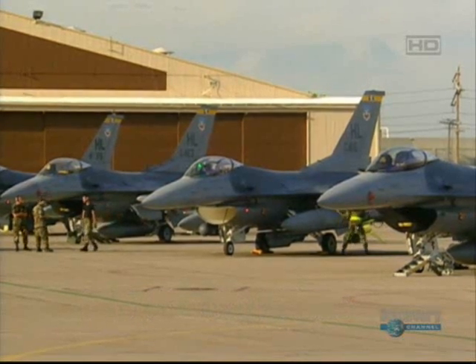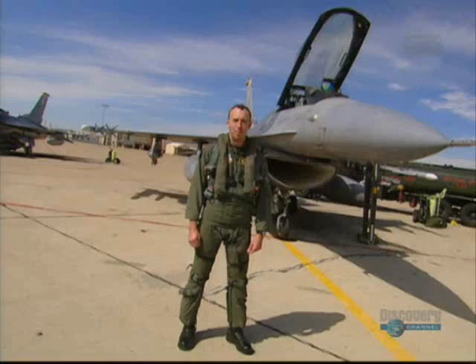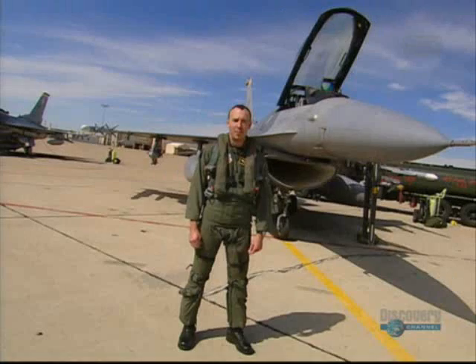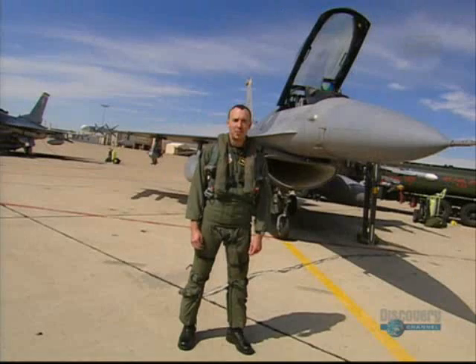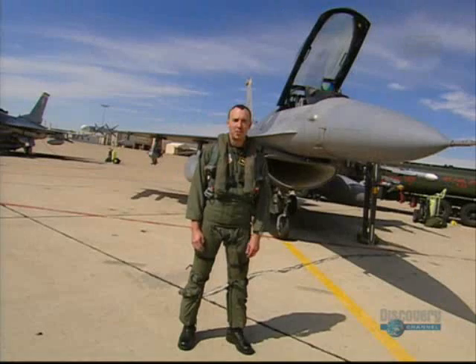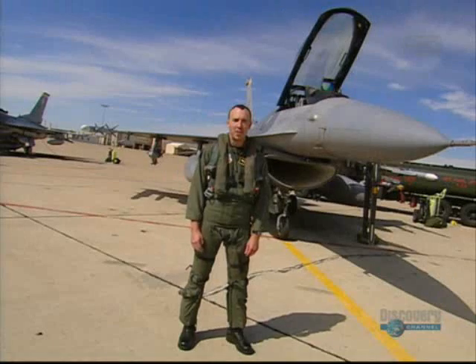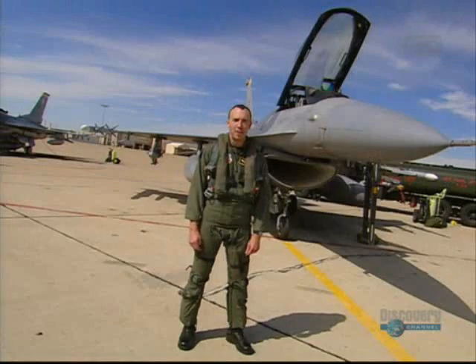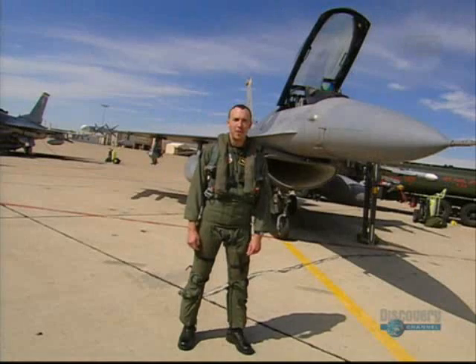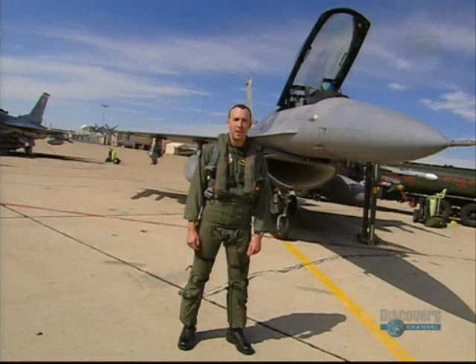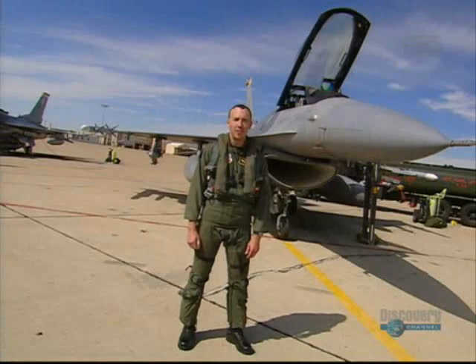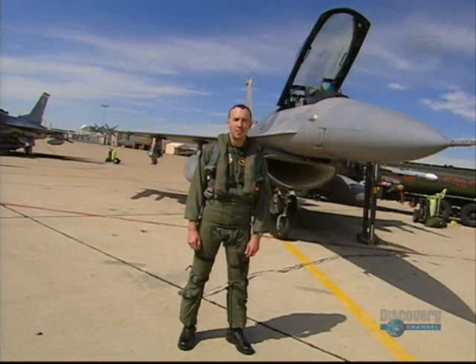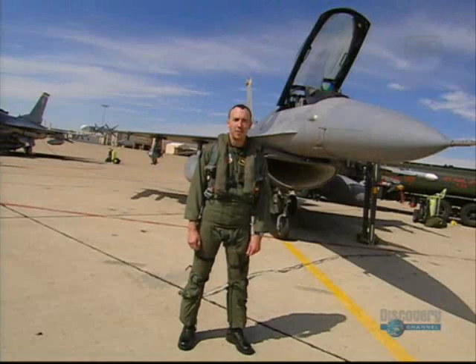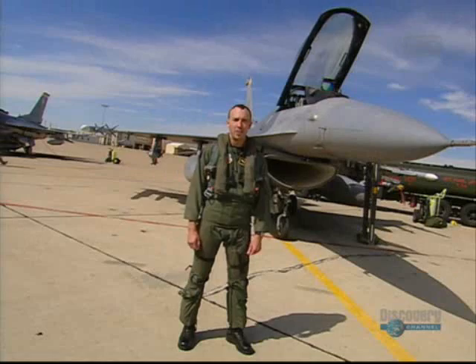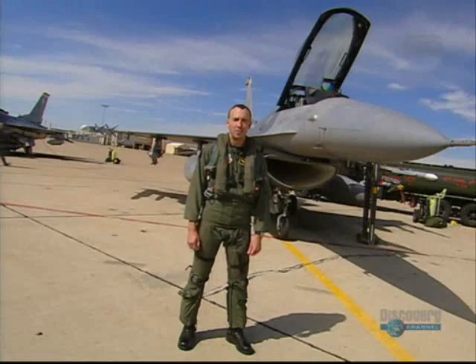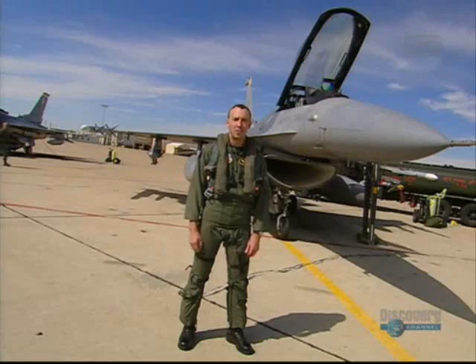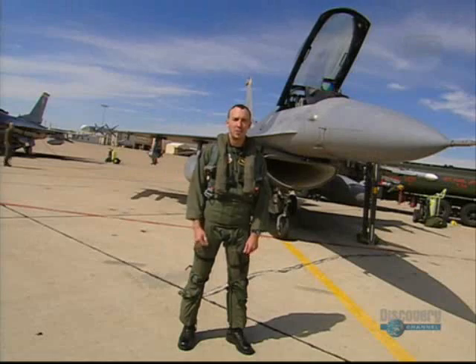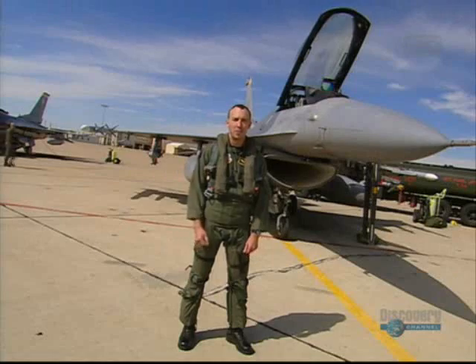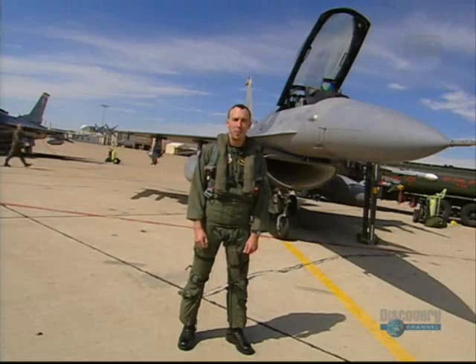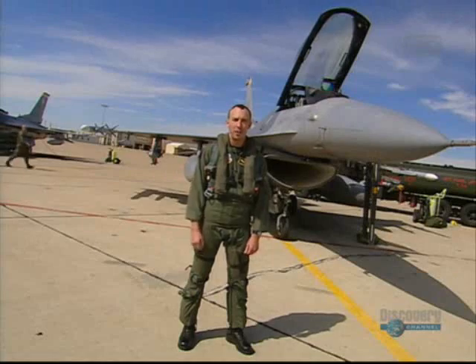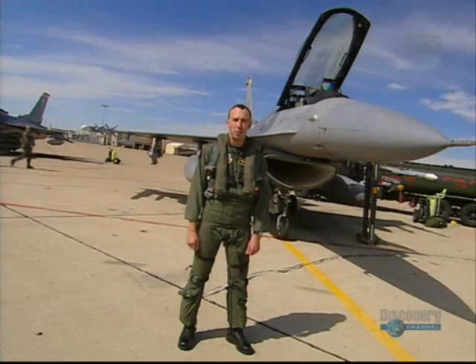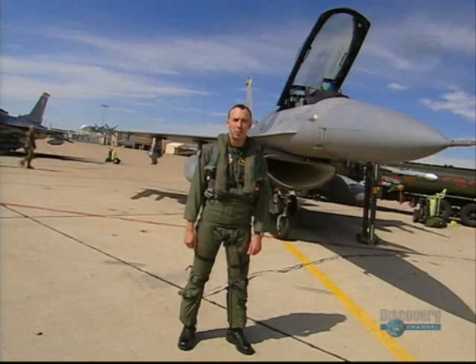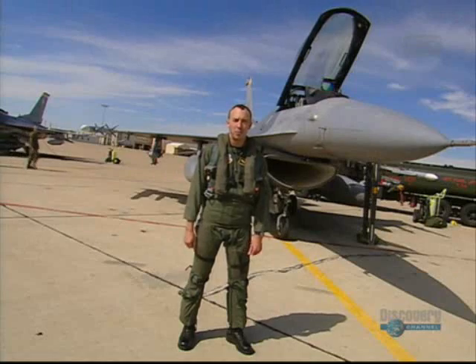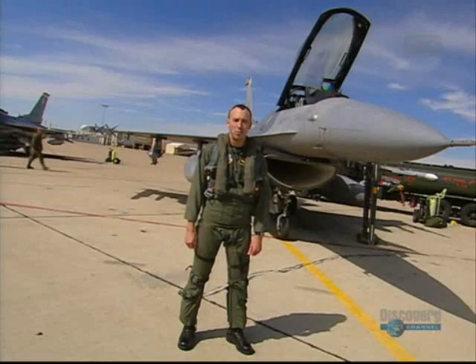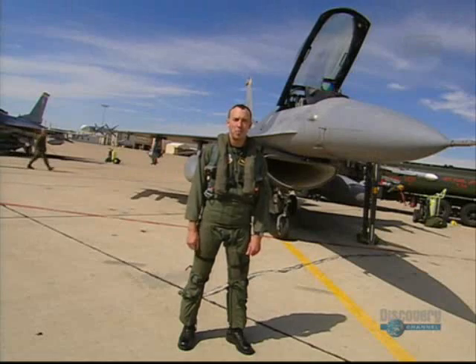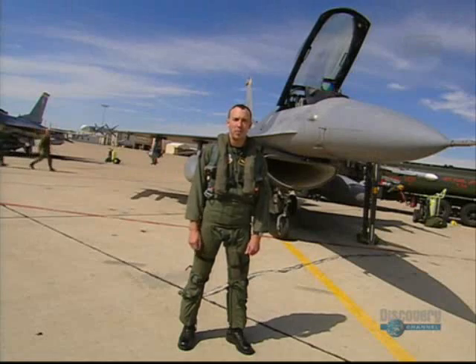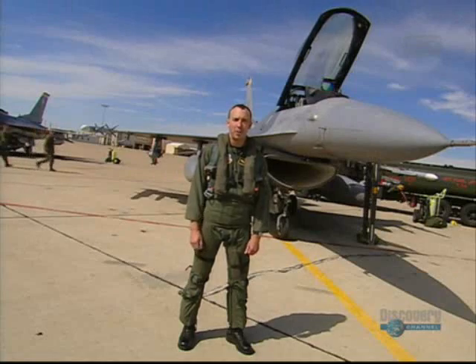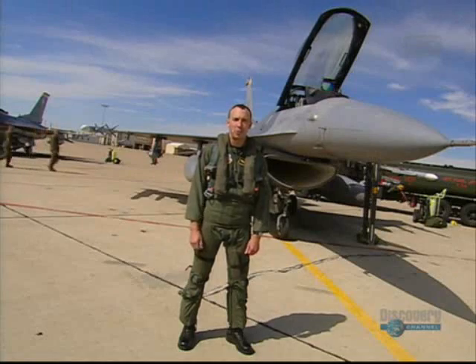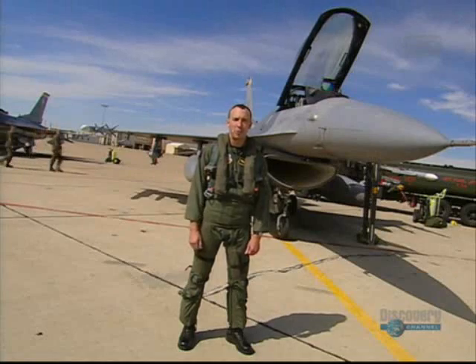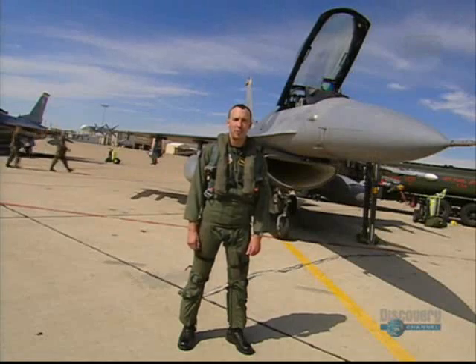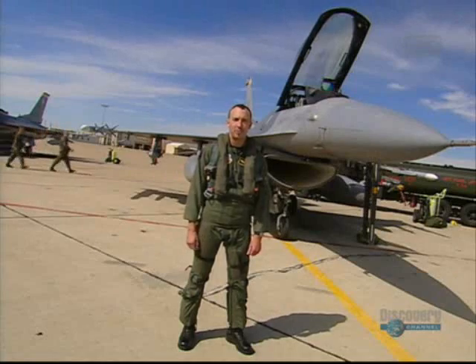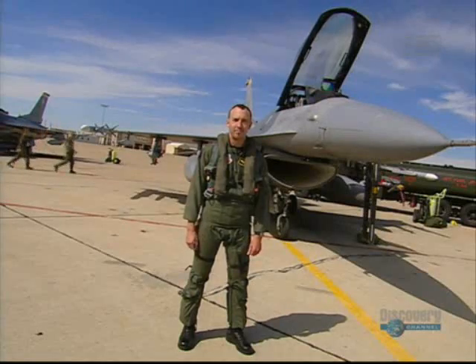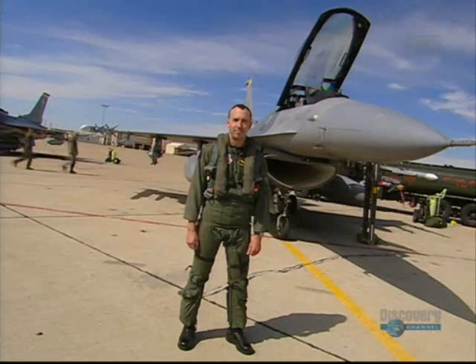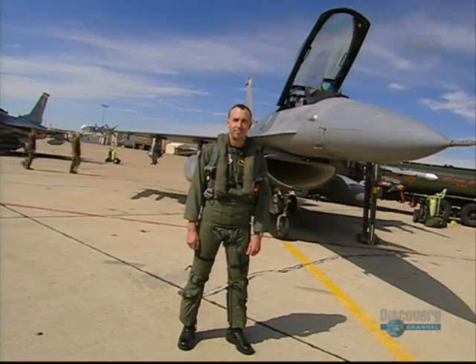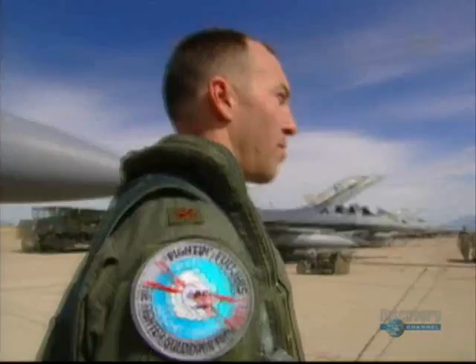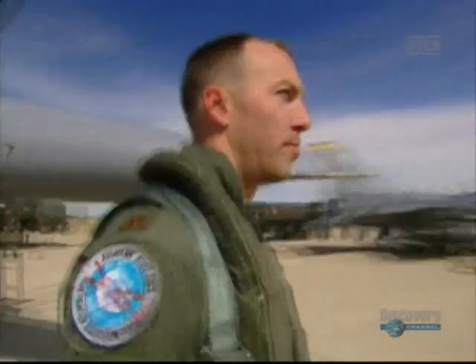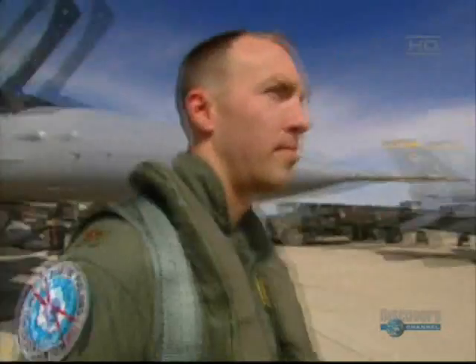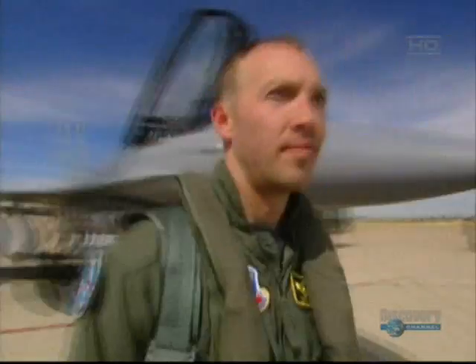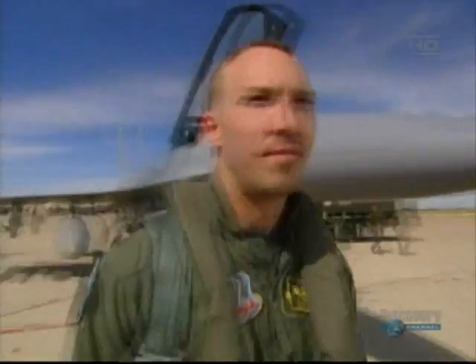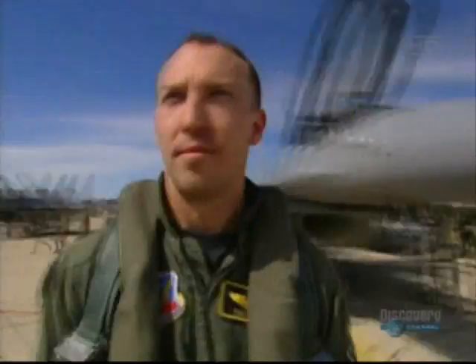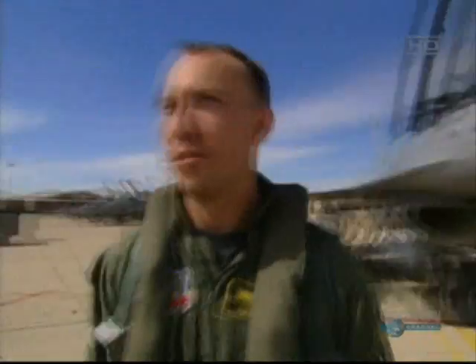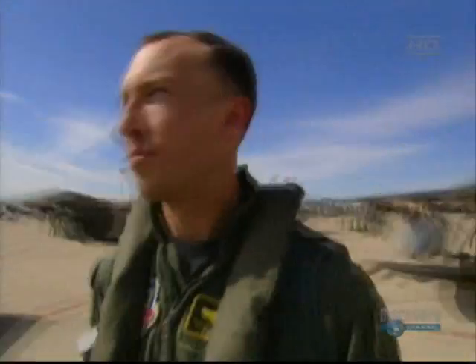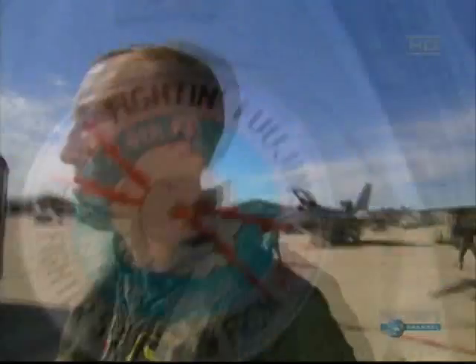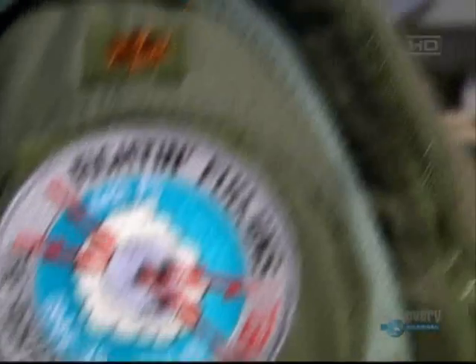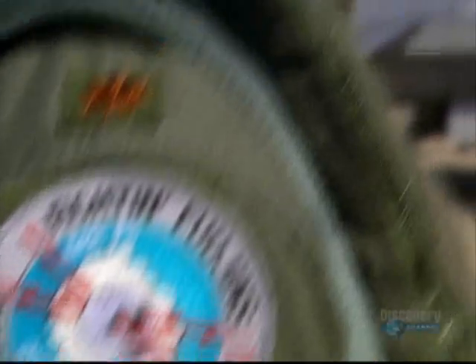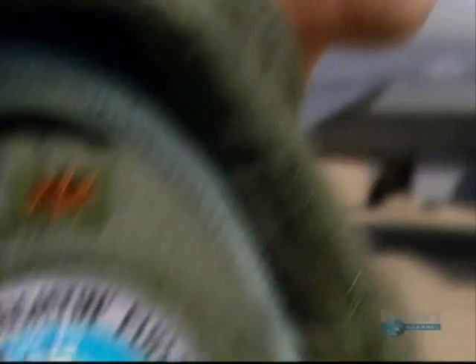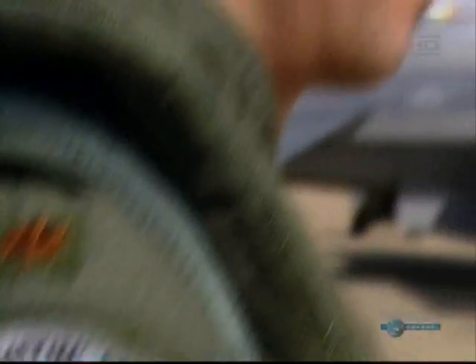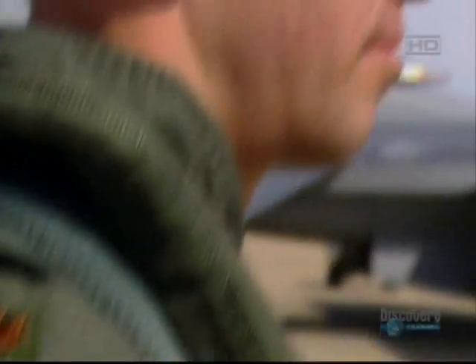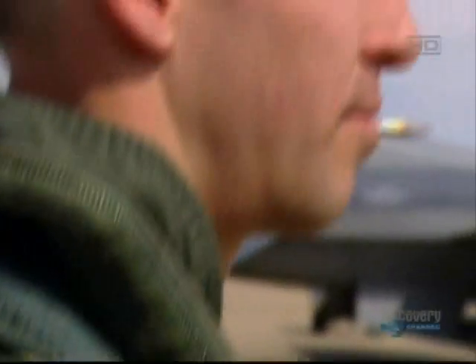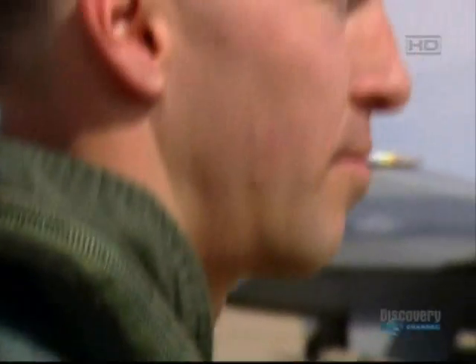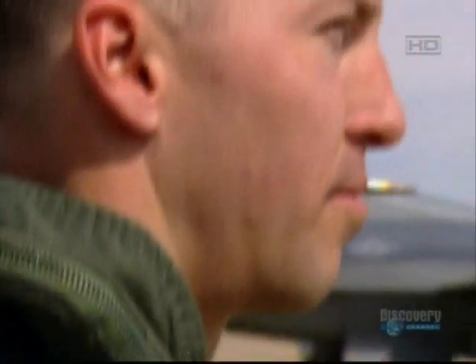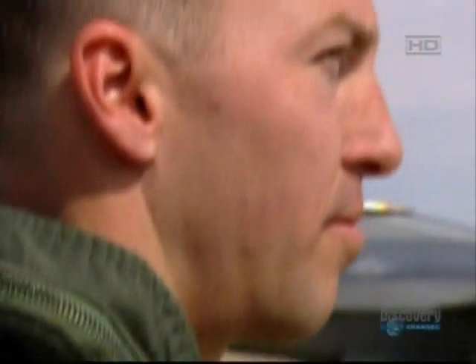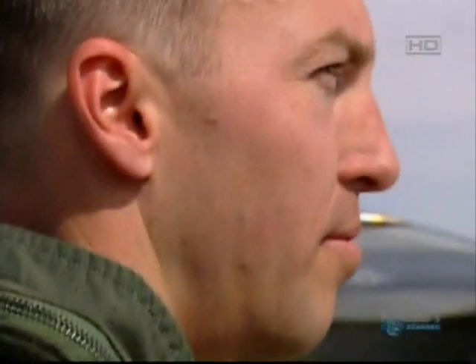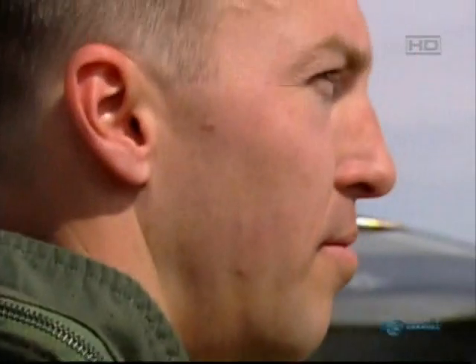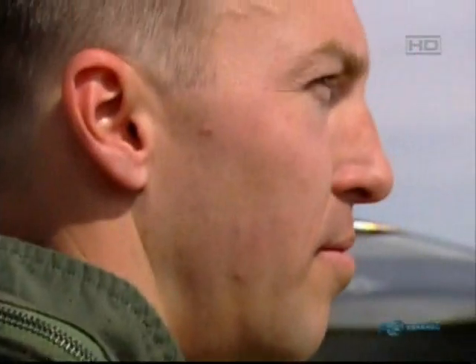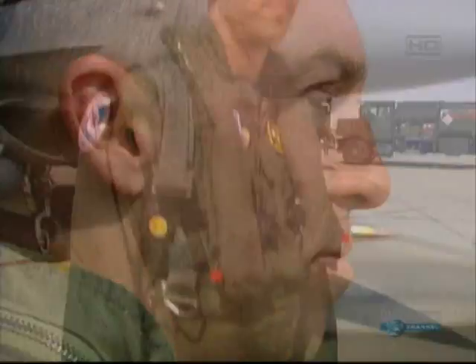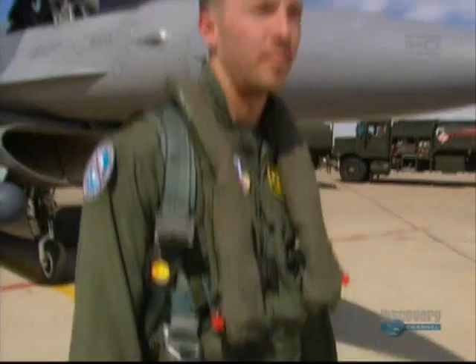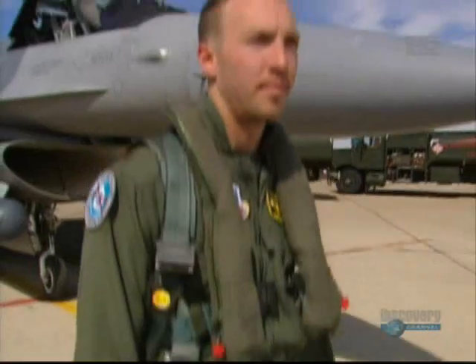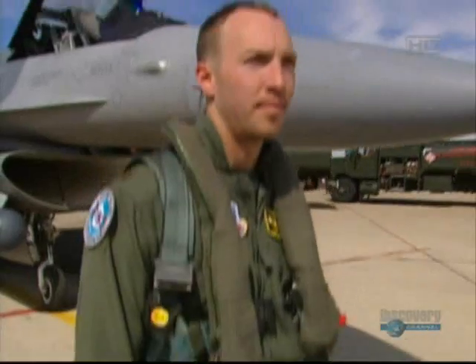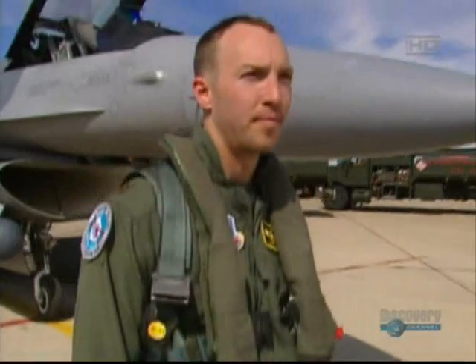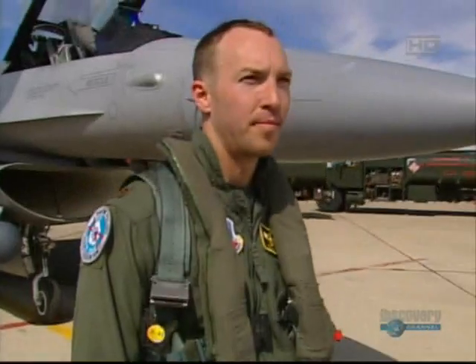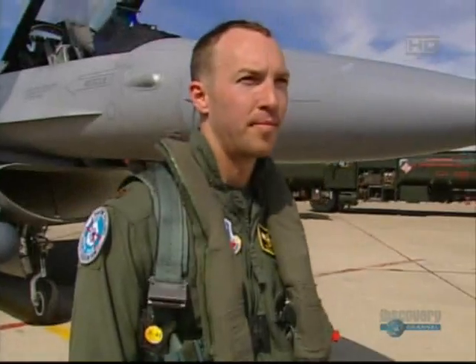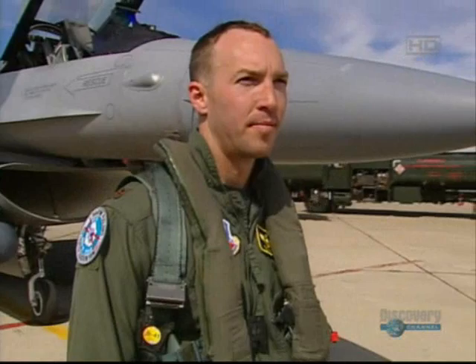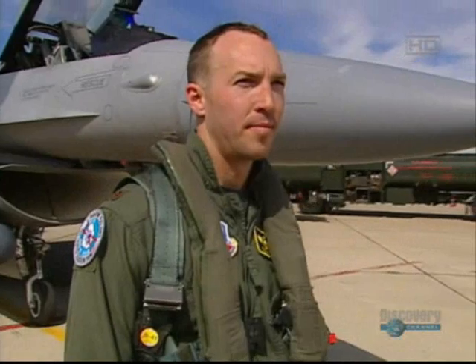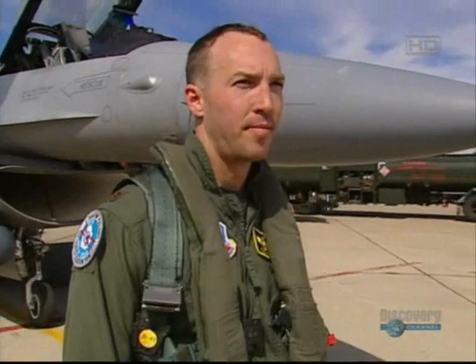I'm Major Tom Hagen, F-16 pilot with the 4th Fighter Squadron. Major Hagen has been an F-16 pilot for 10 years.